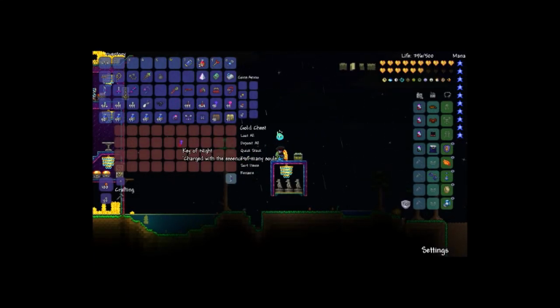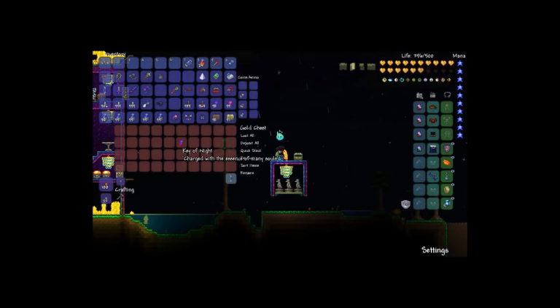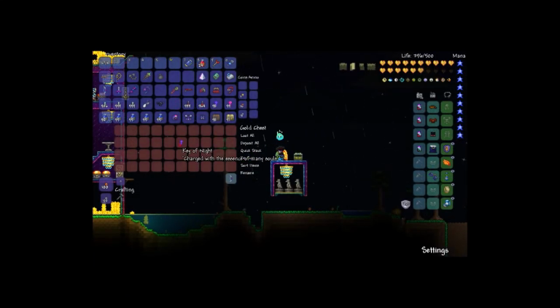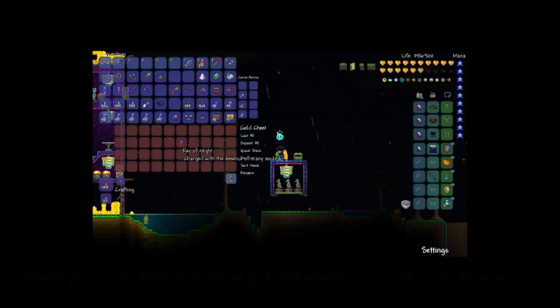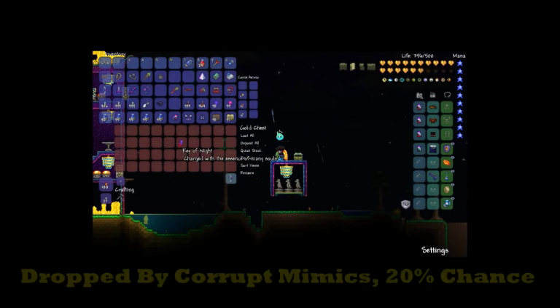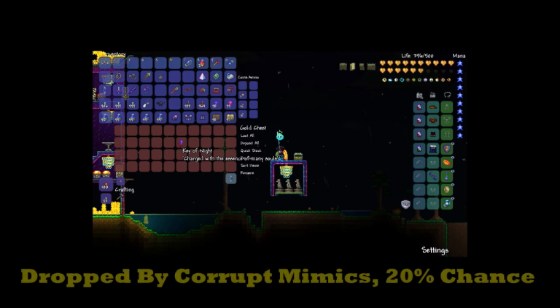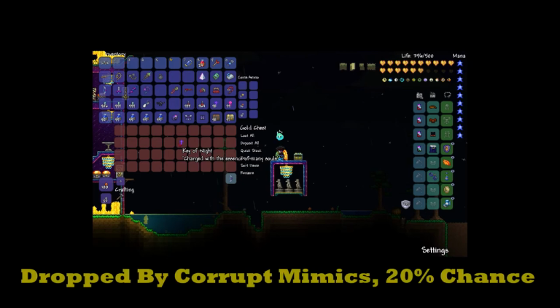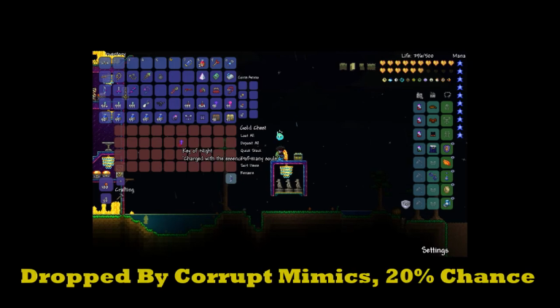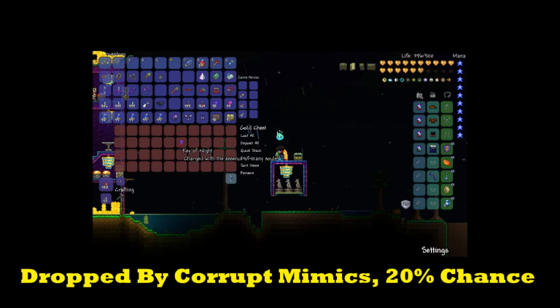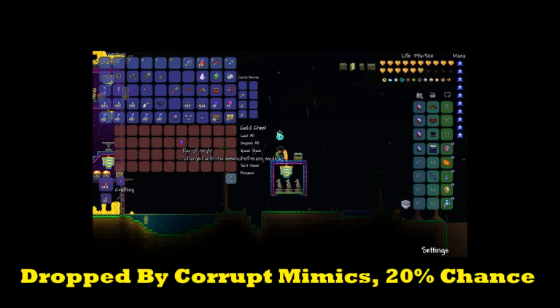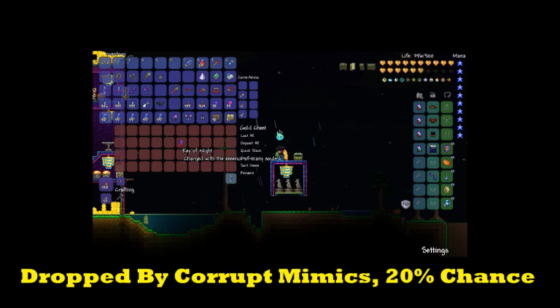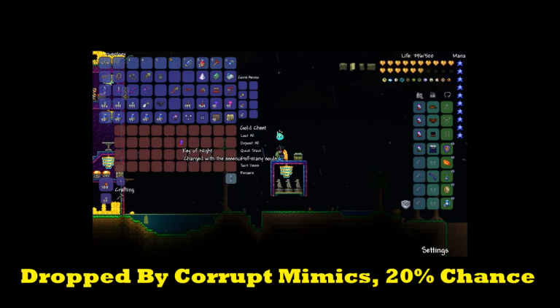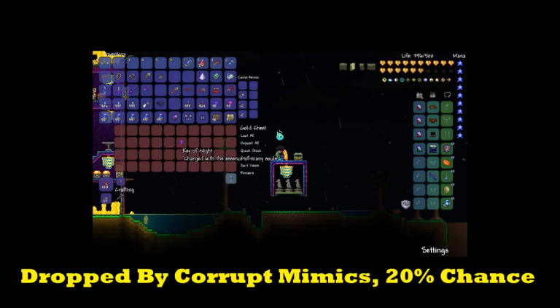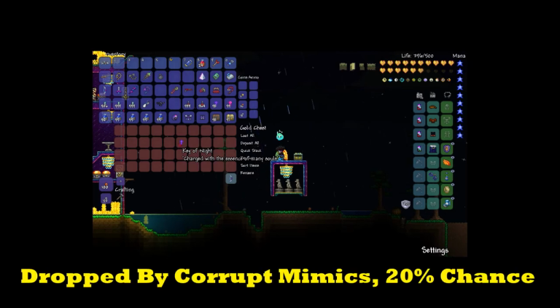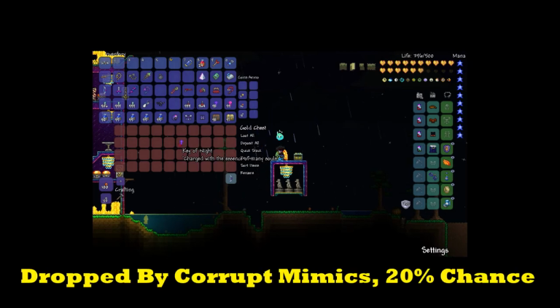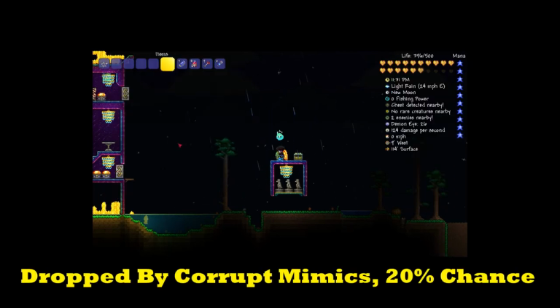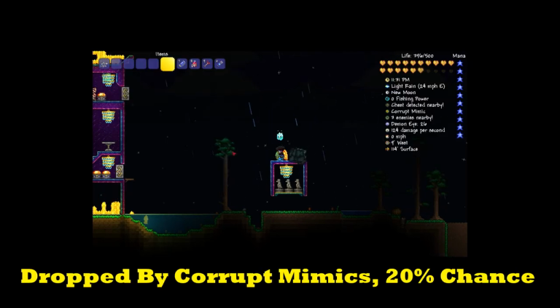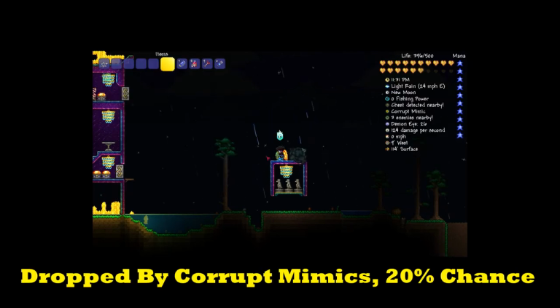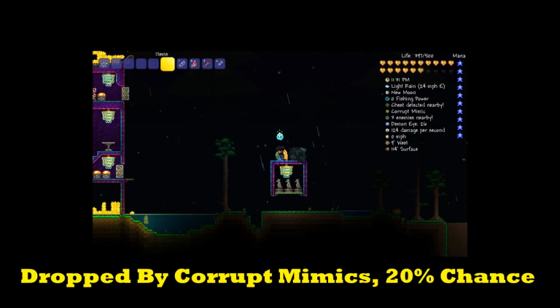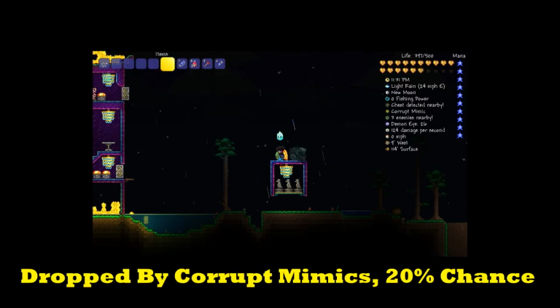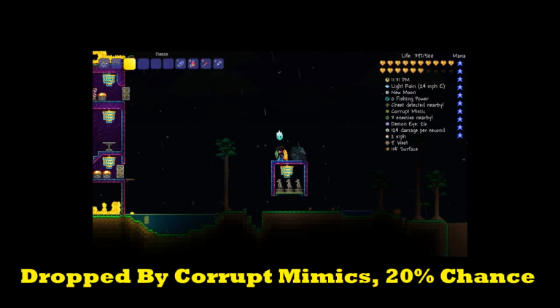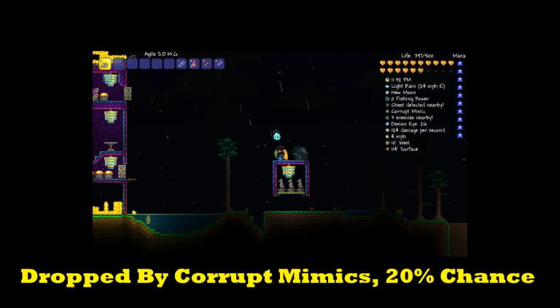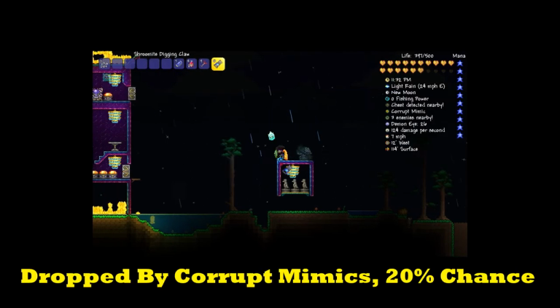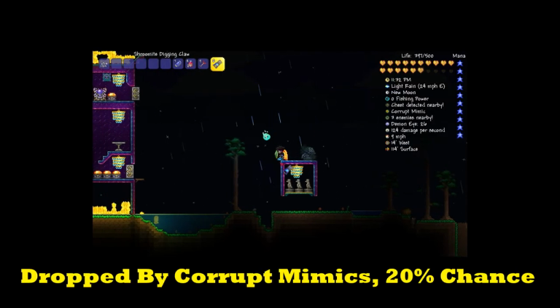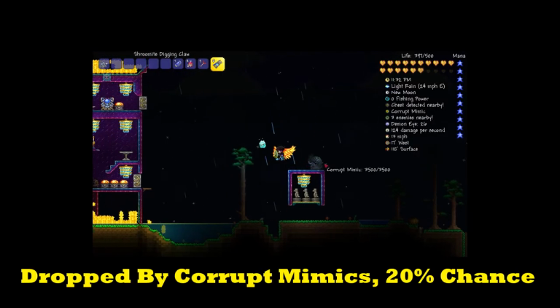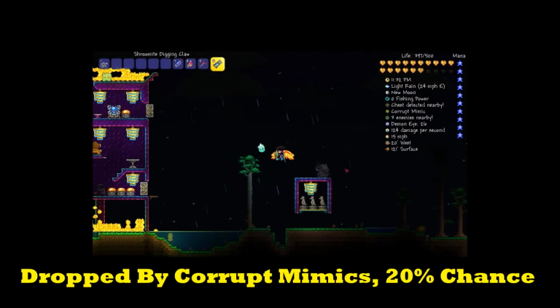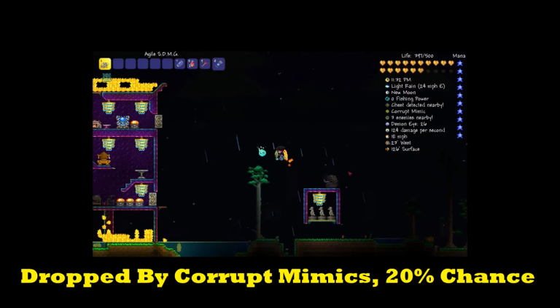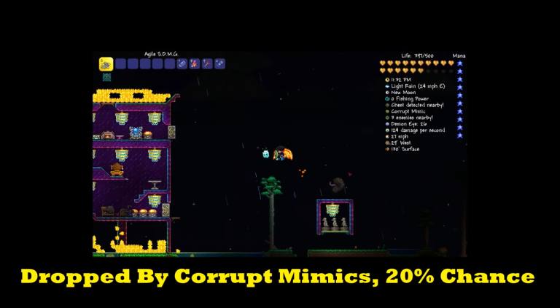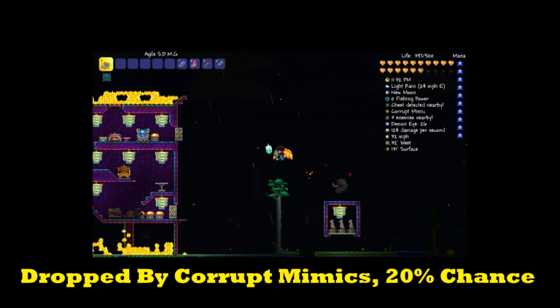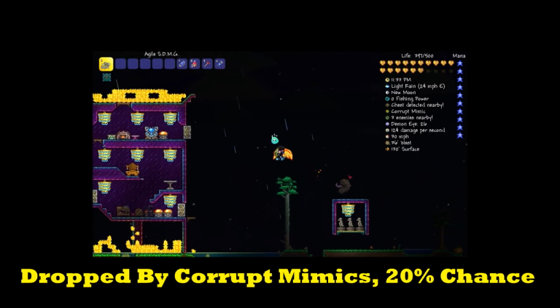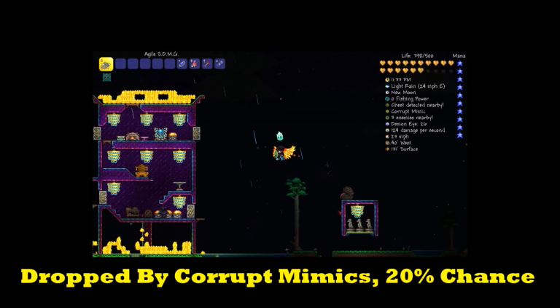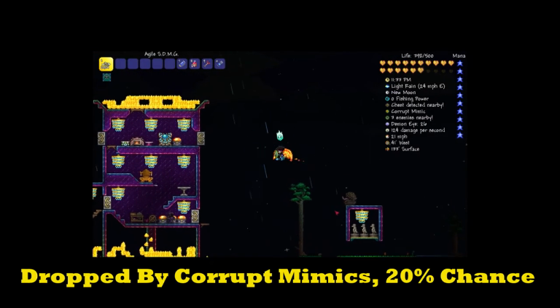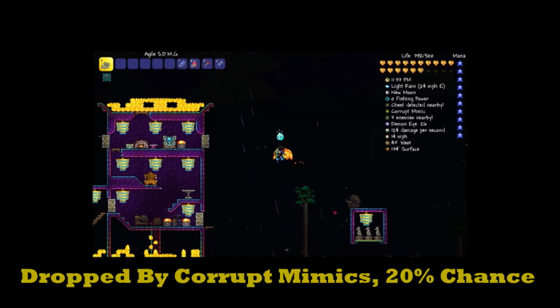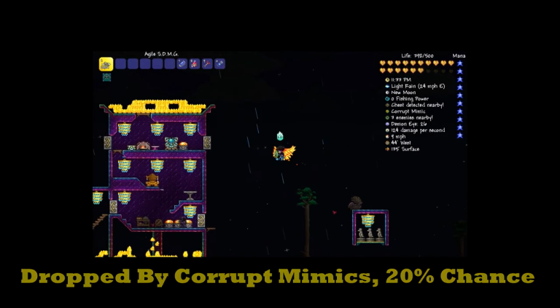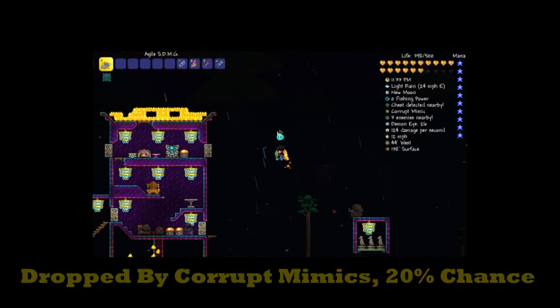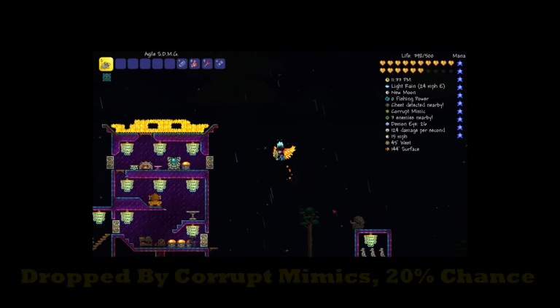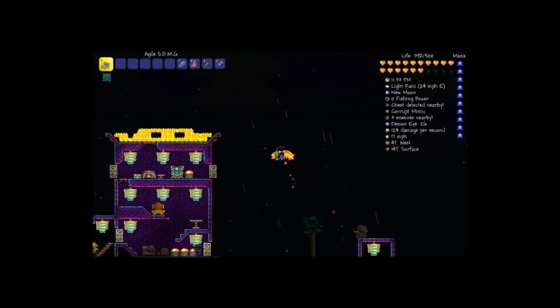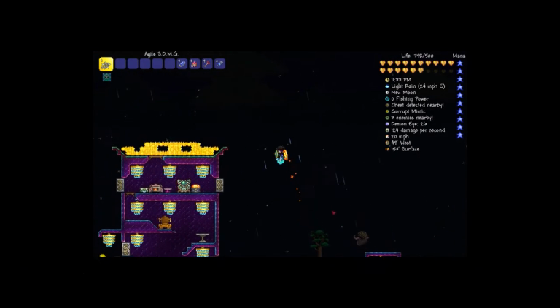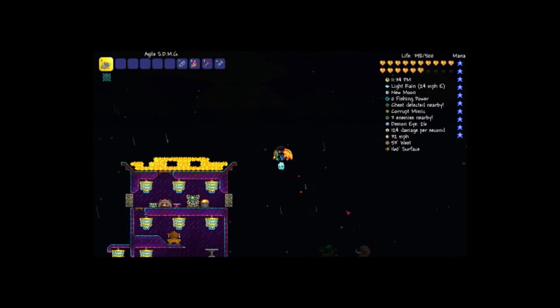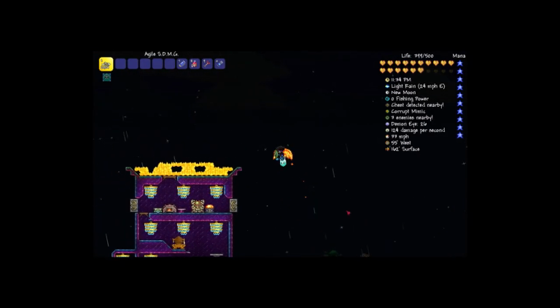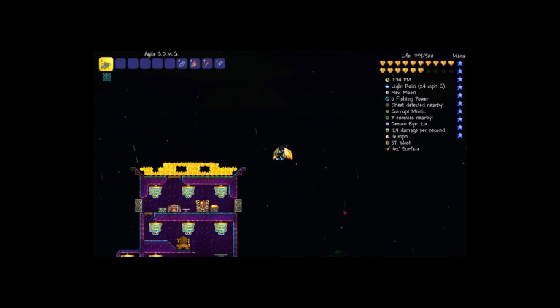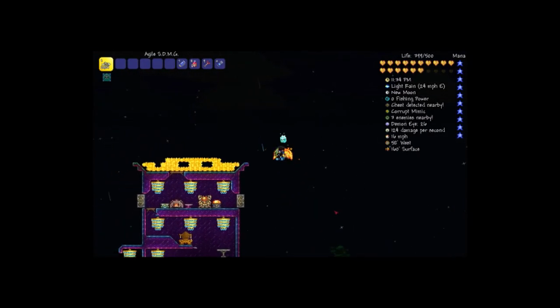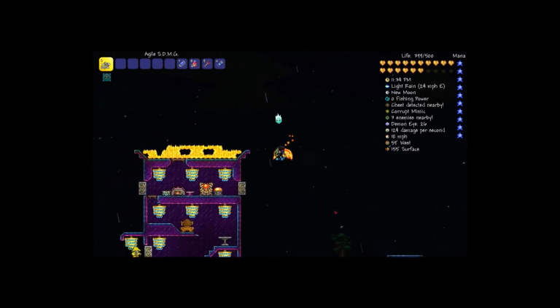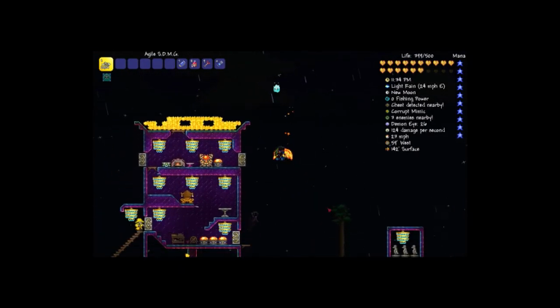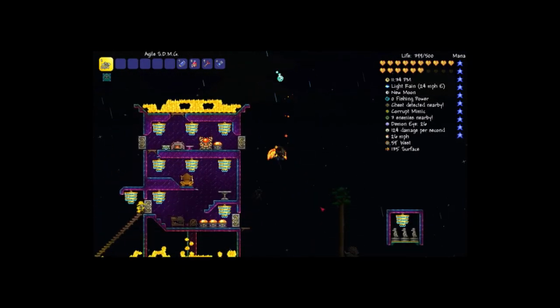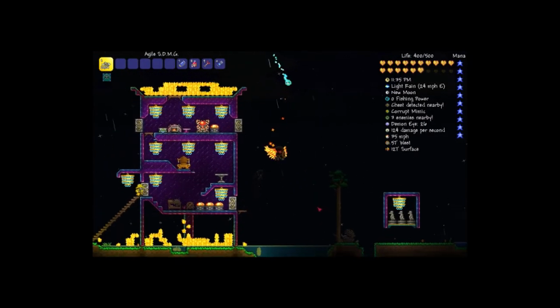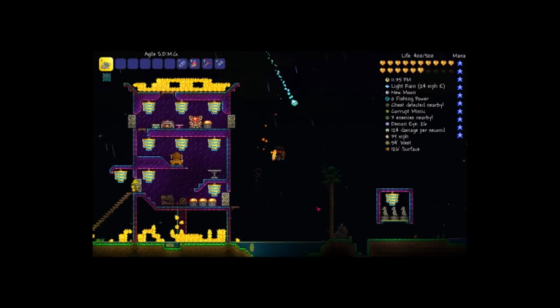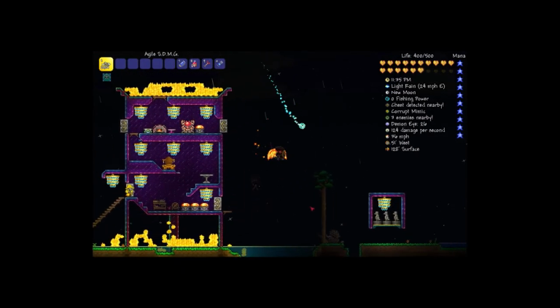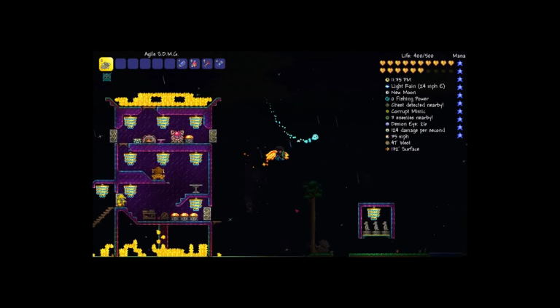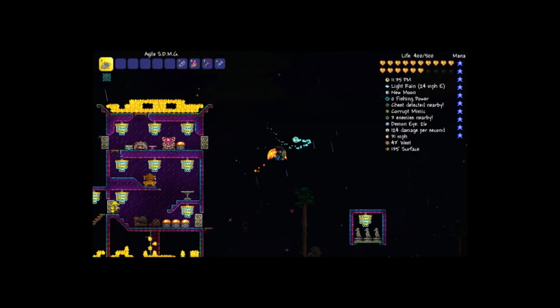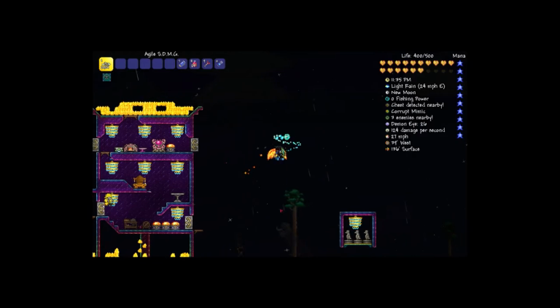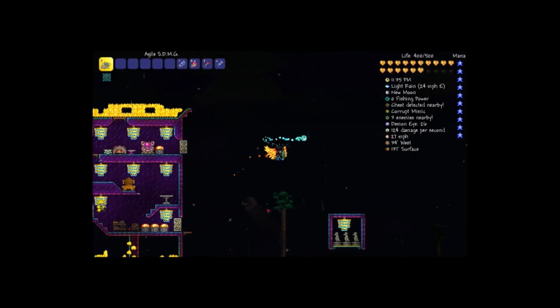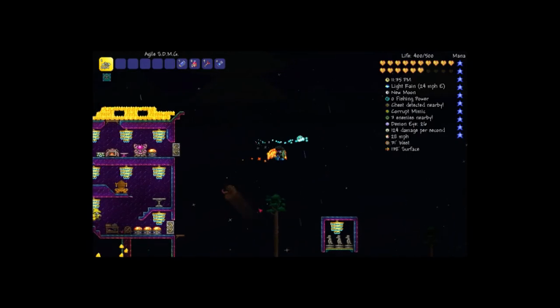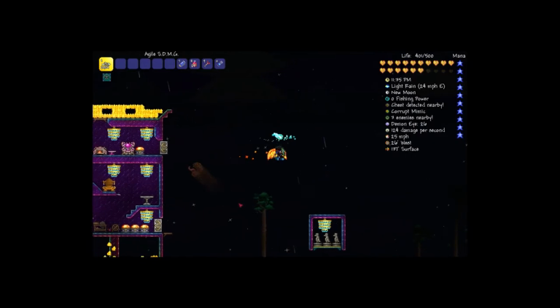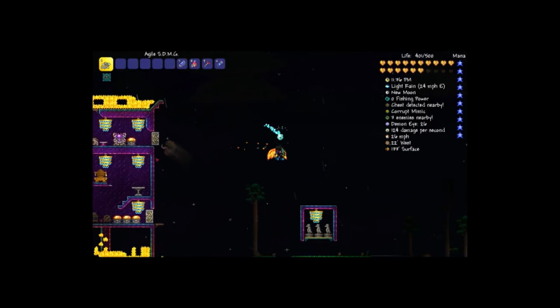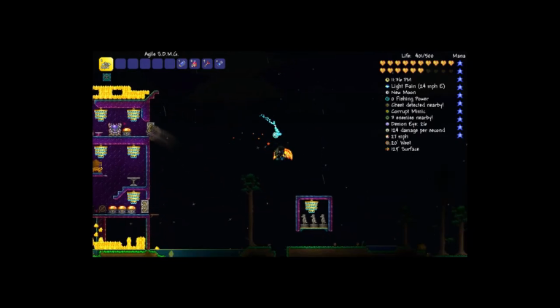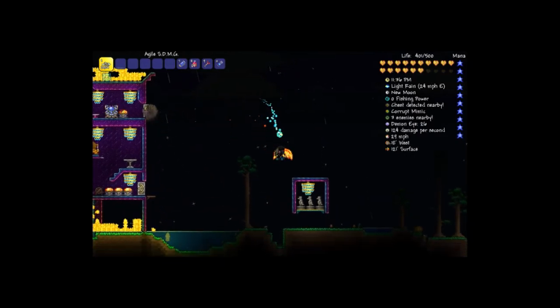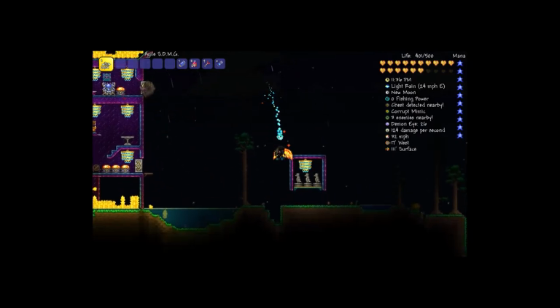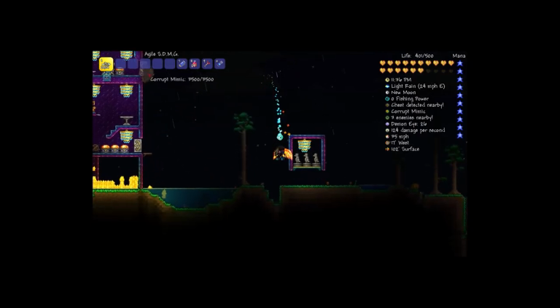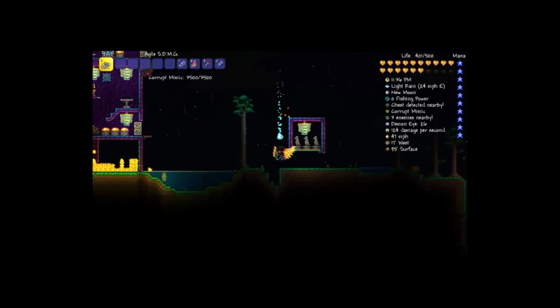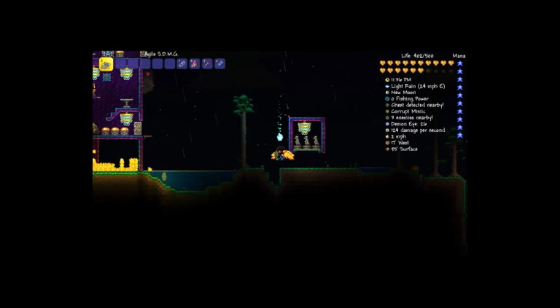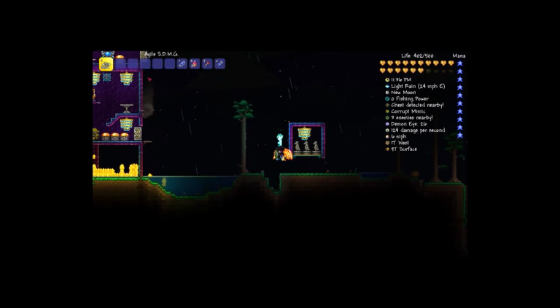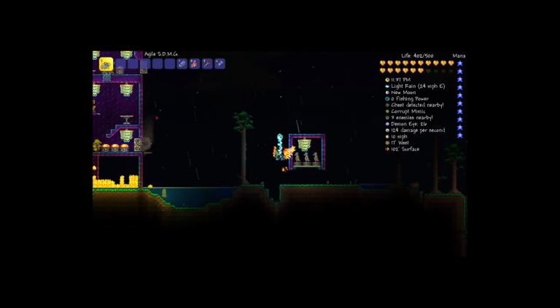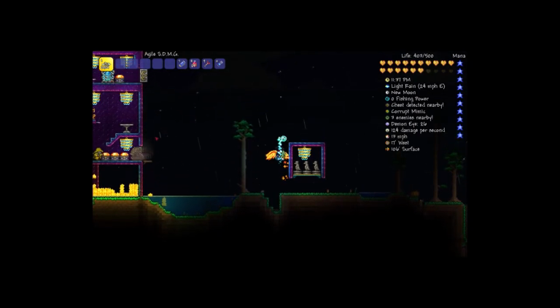This weapon can be obtained from killing corrupt mimics in your underground corruption, but make sure you're in hard mode. It is a 20% chance drop.